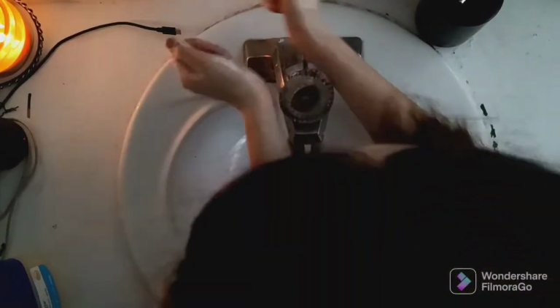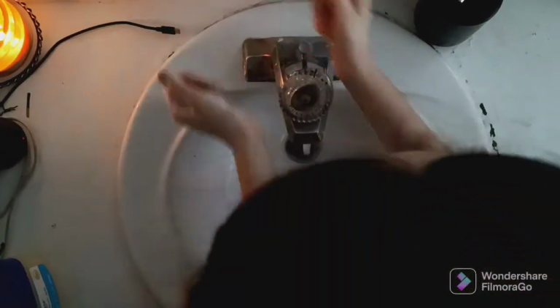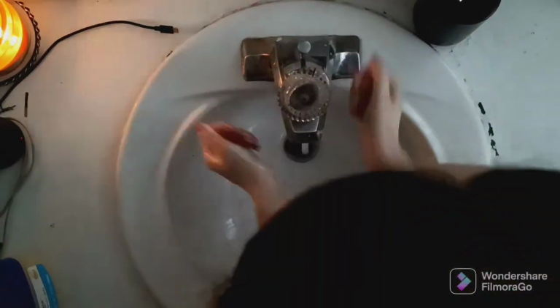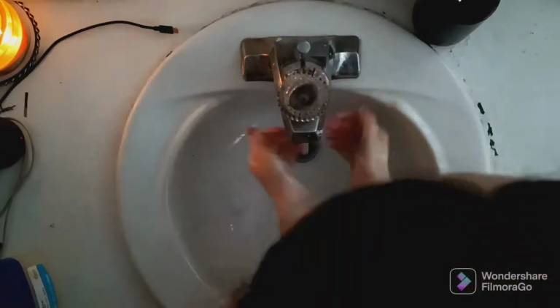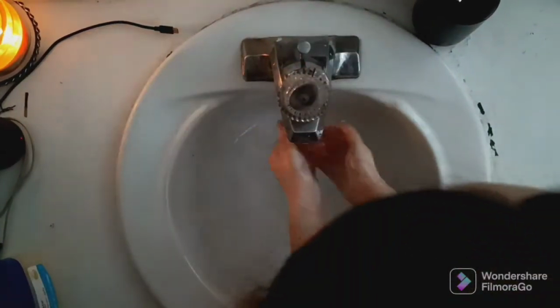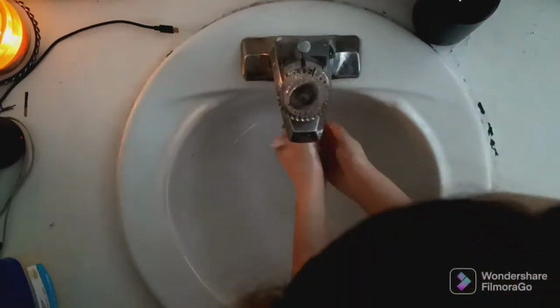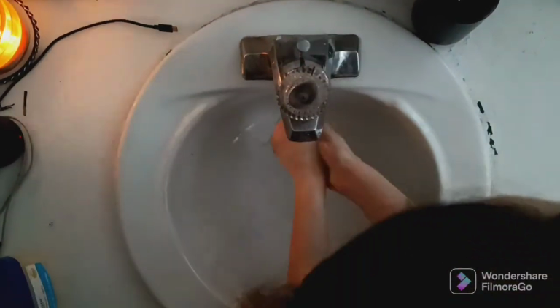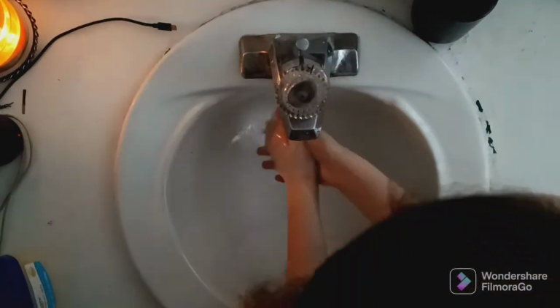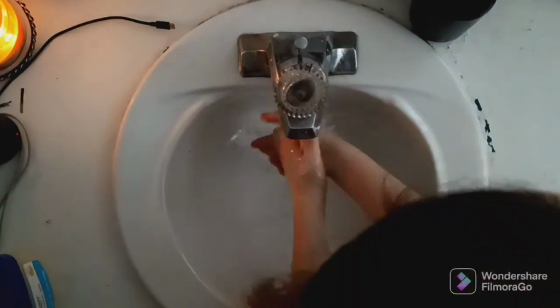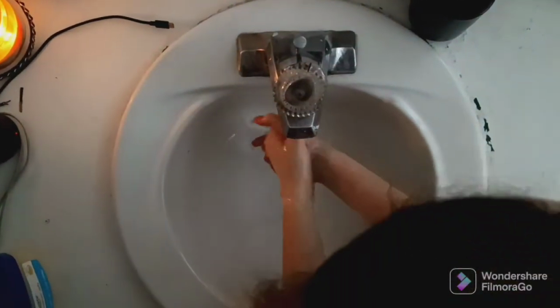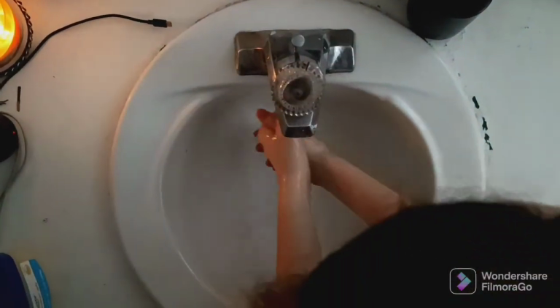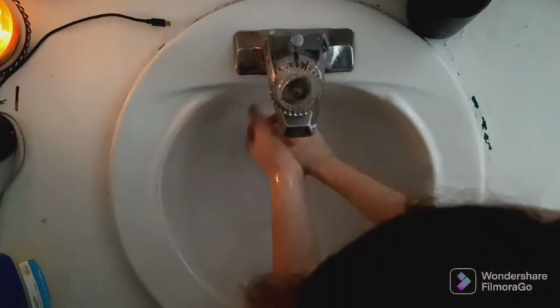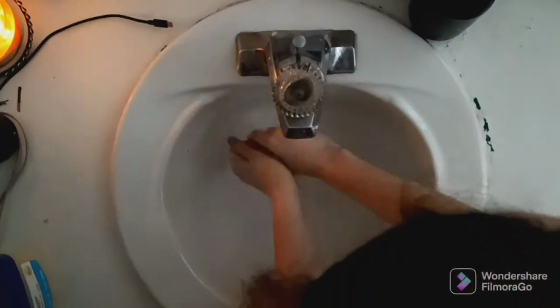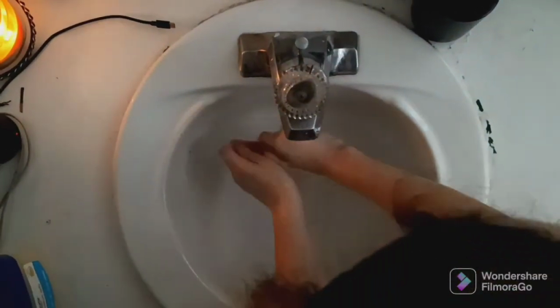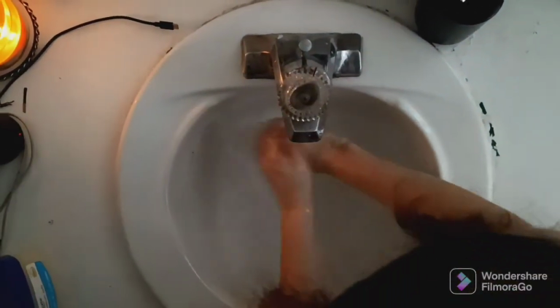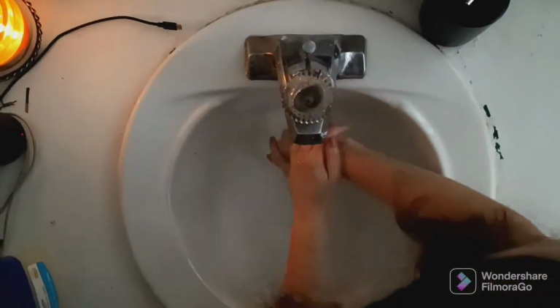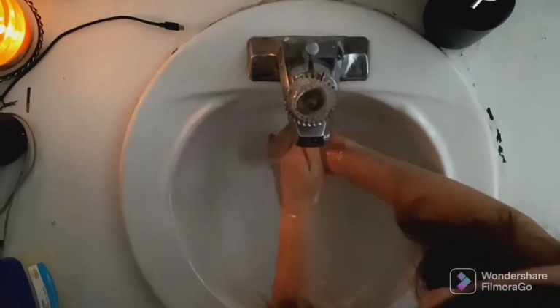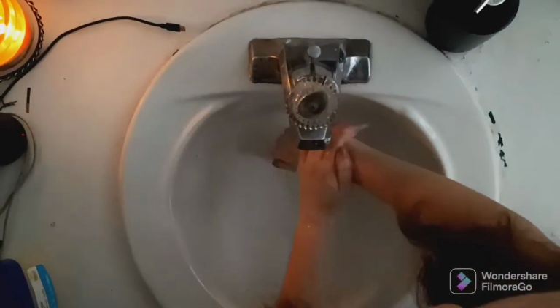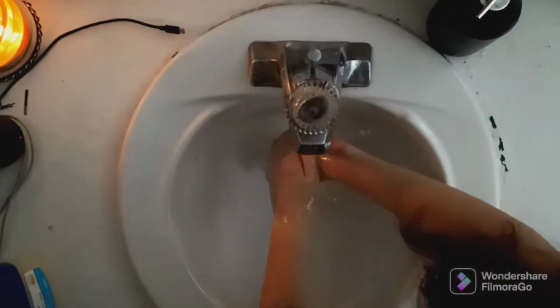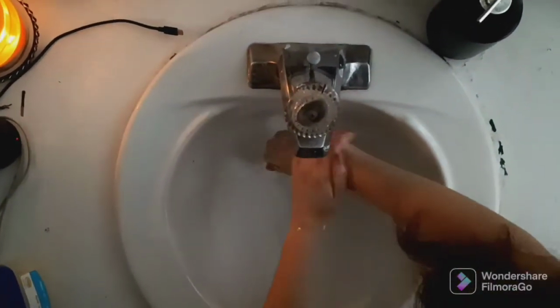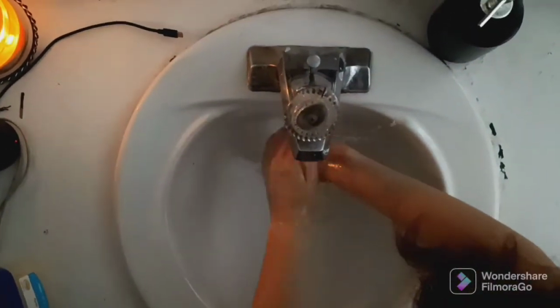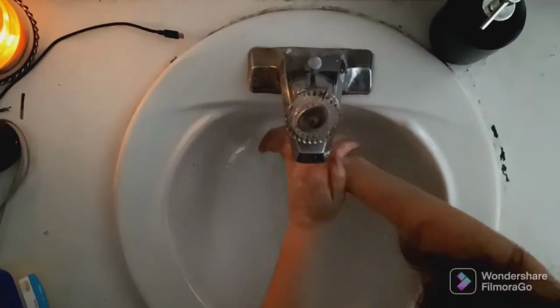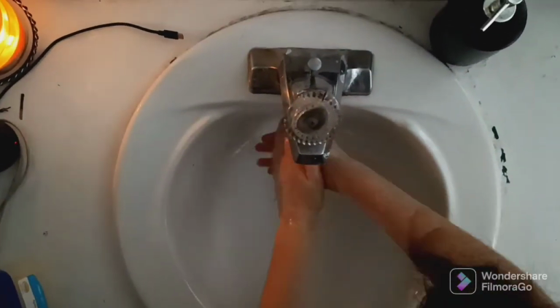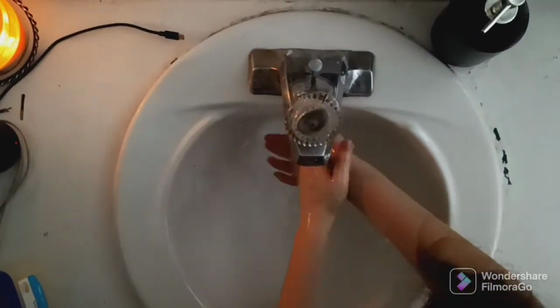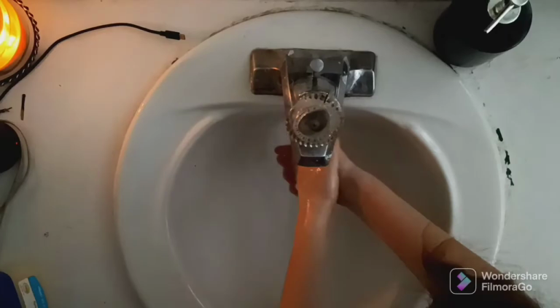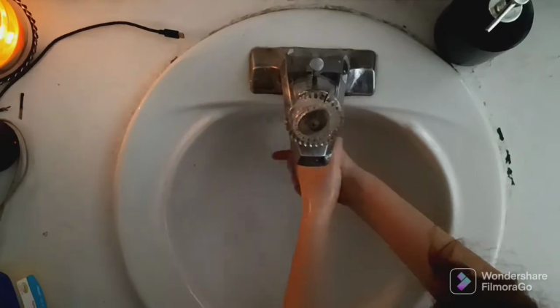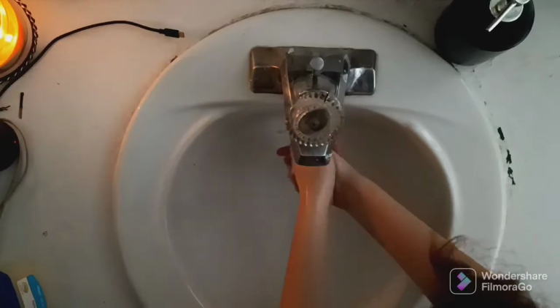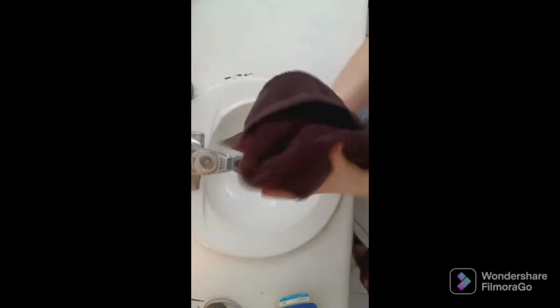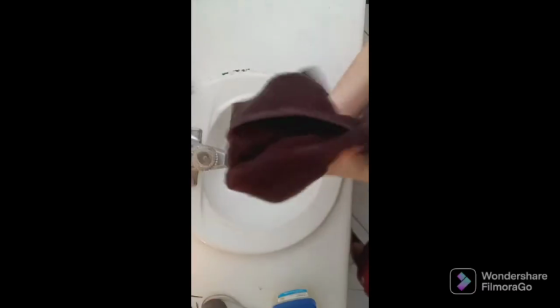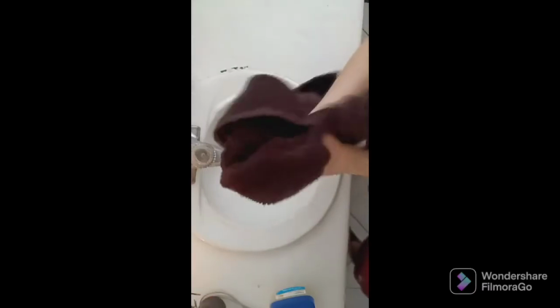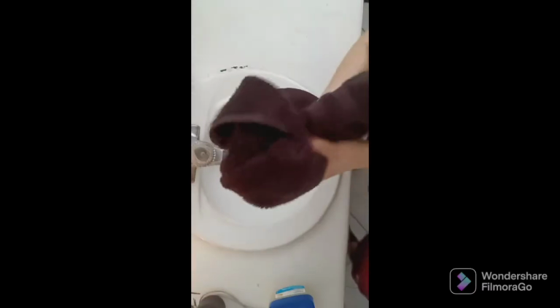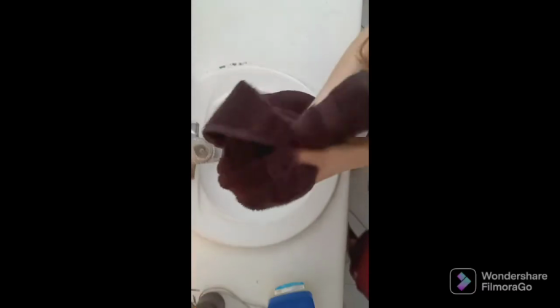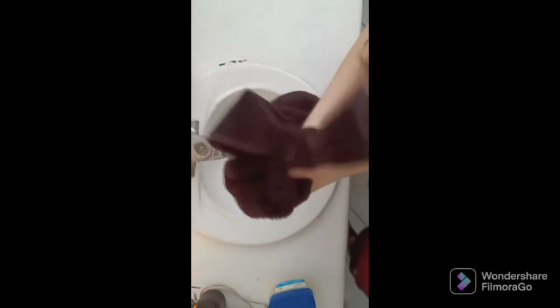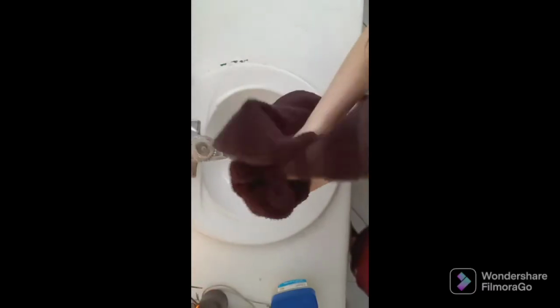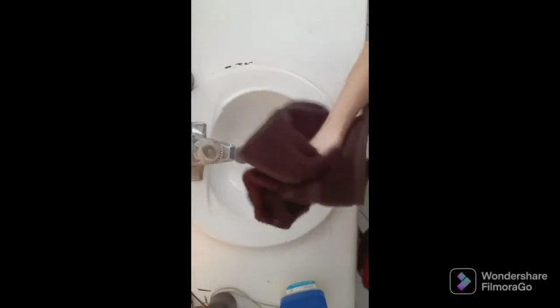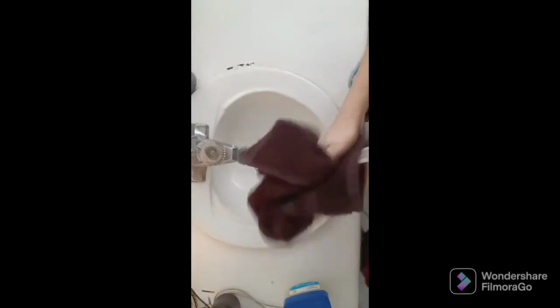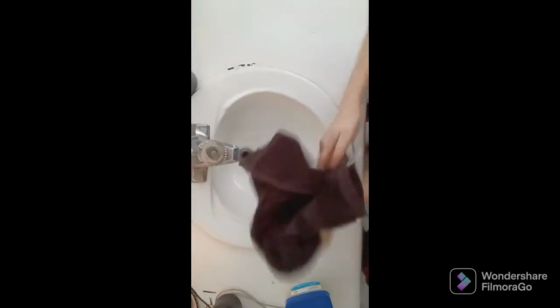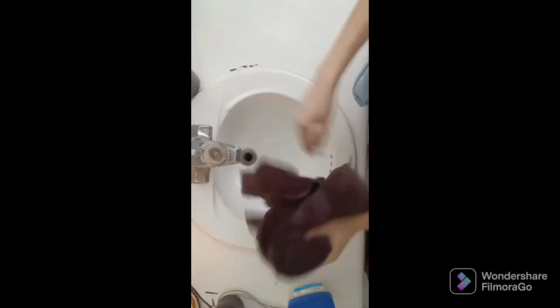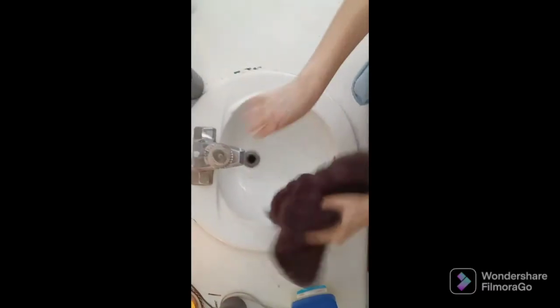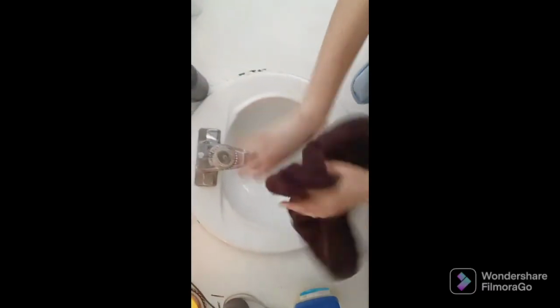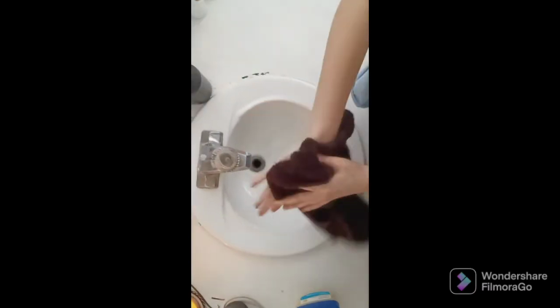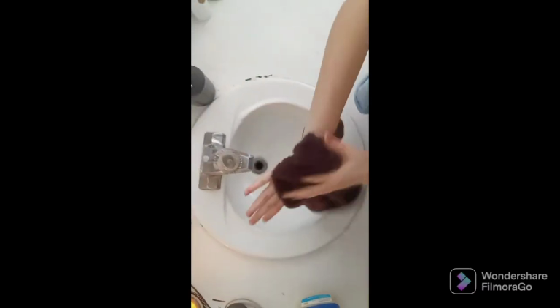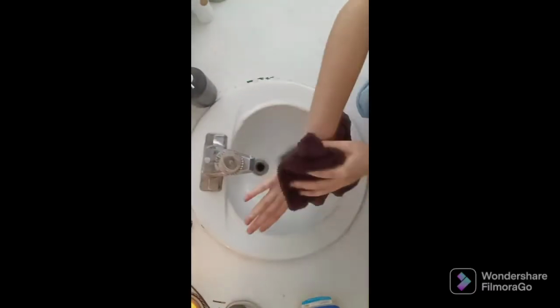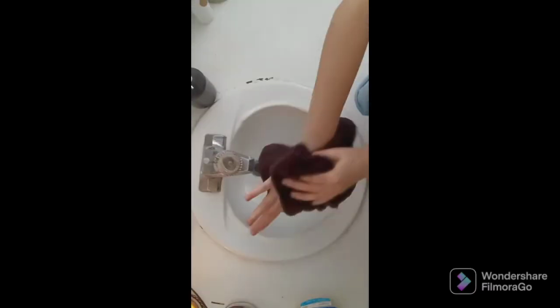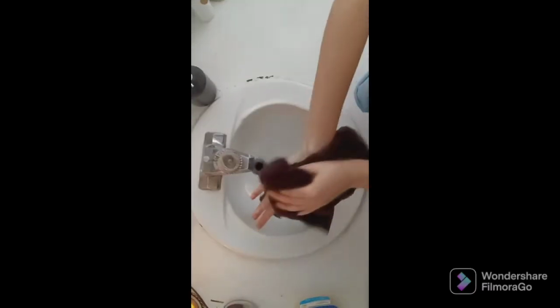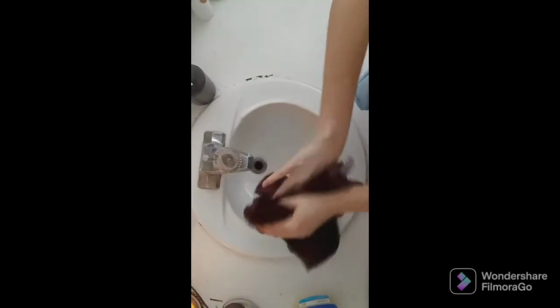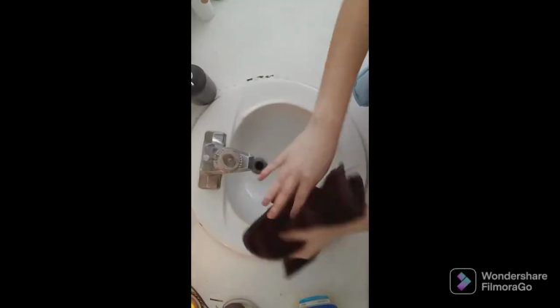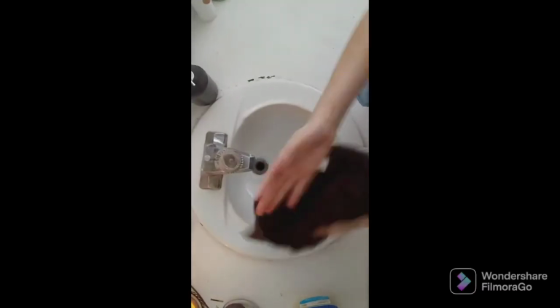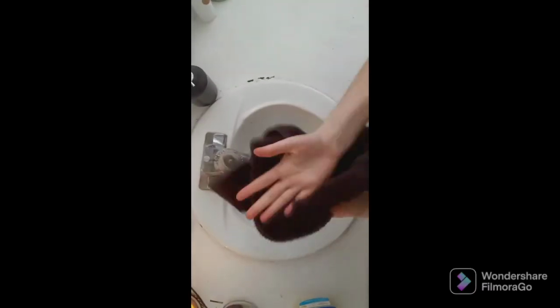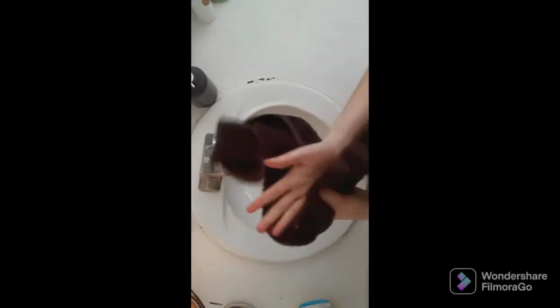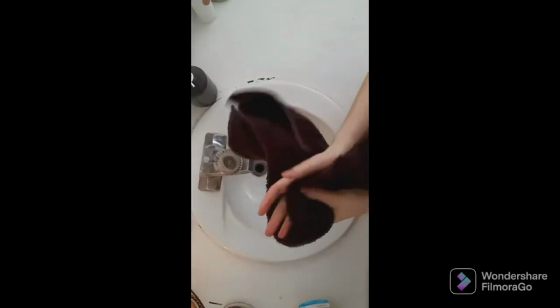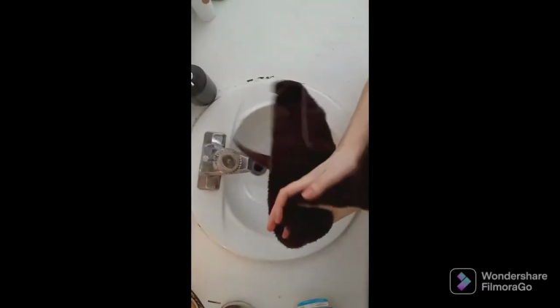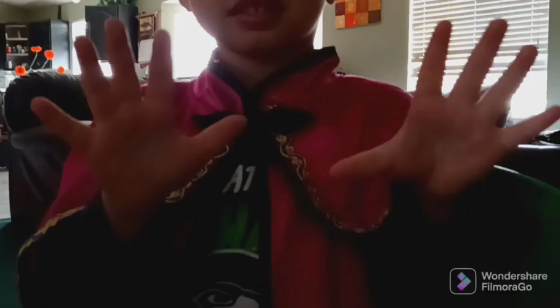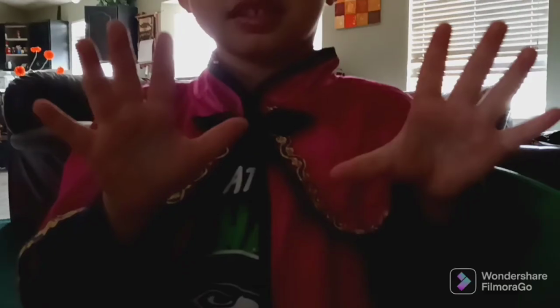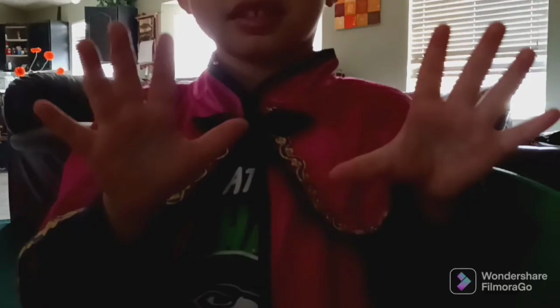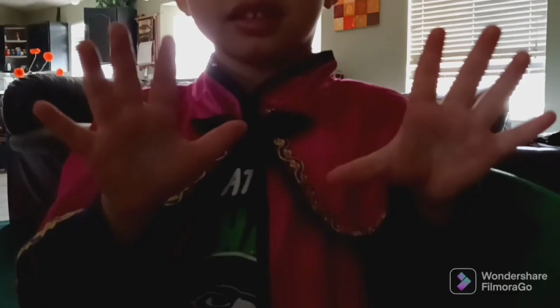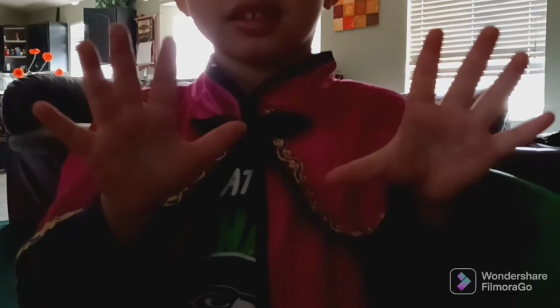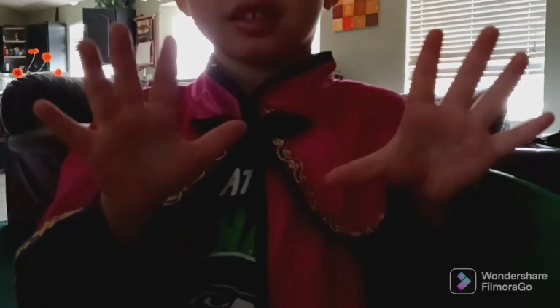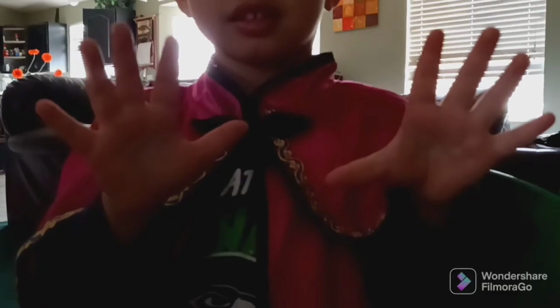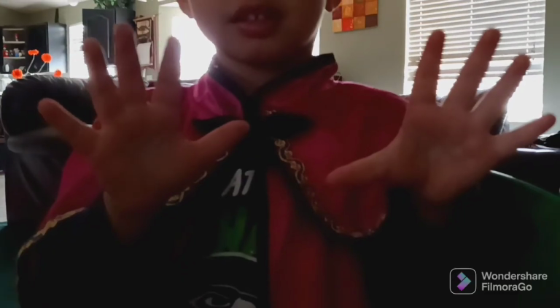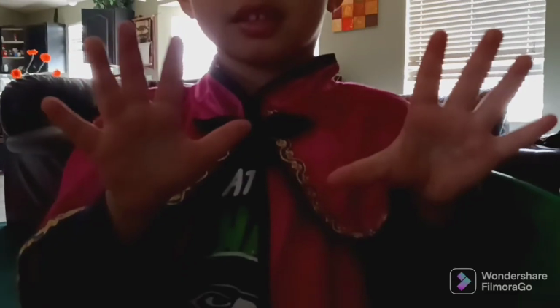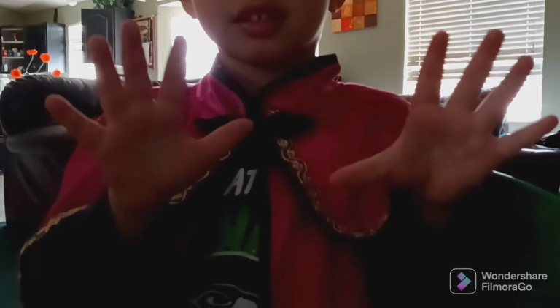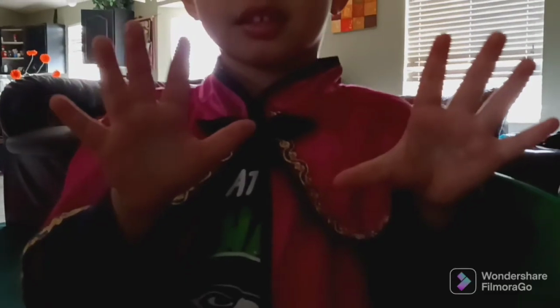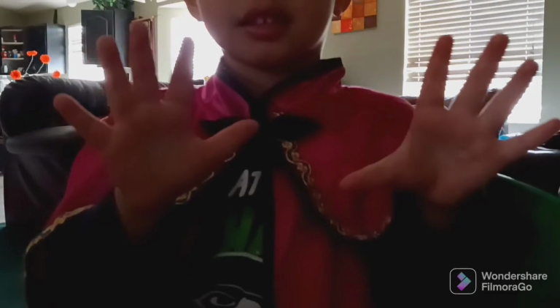And then, when we're all done, we can dry our hands. All clean!